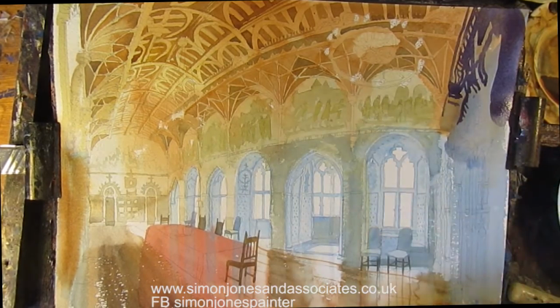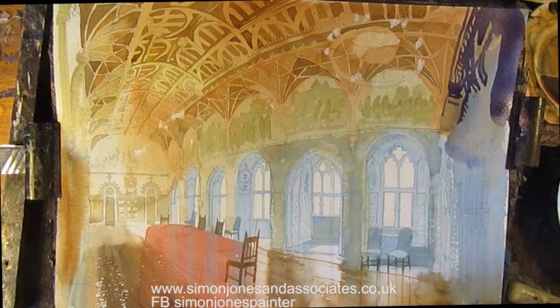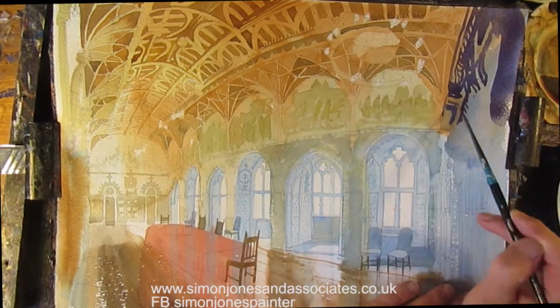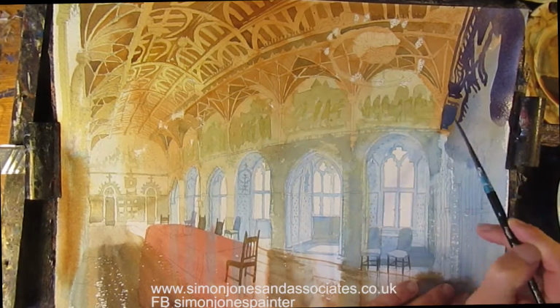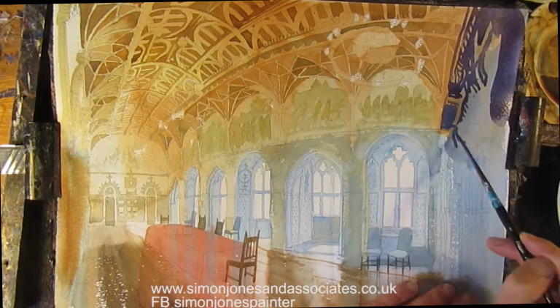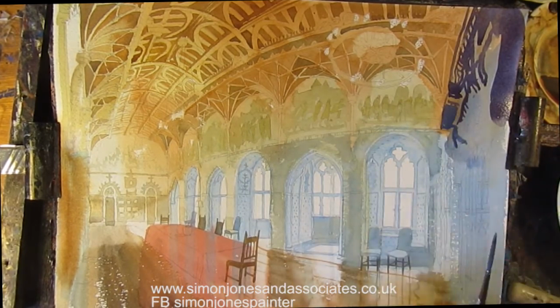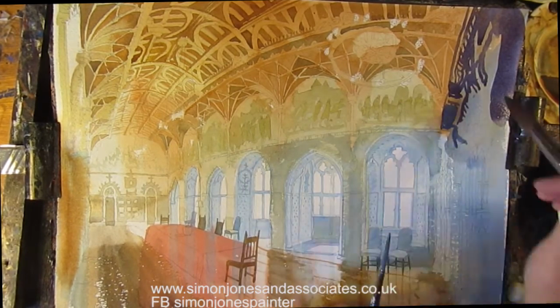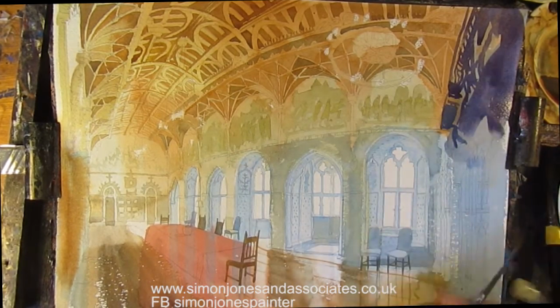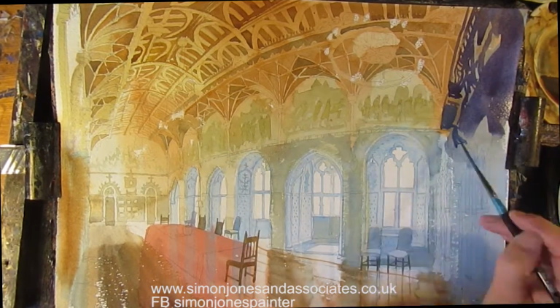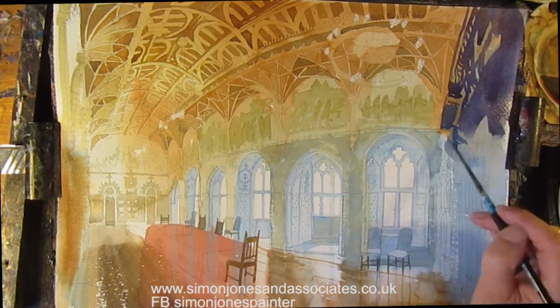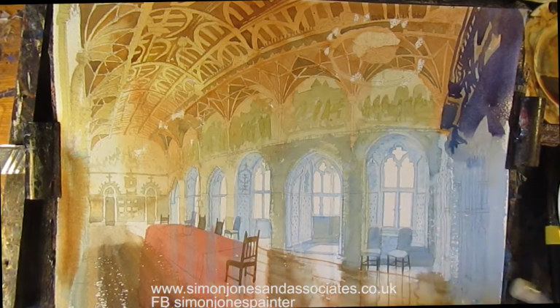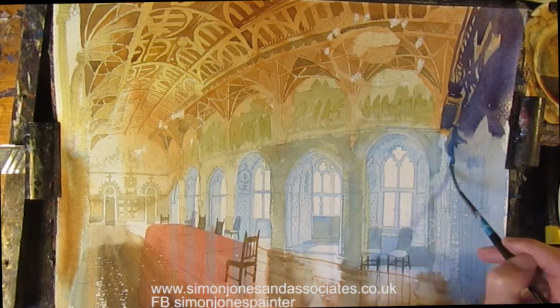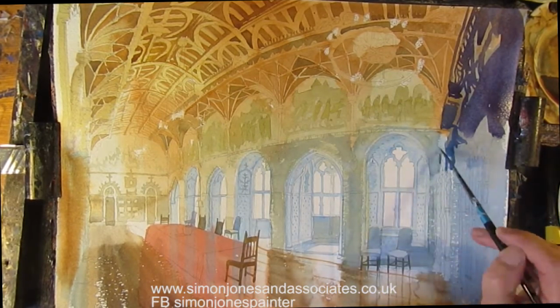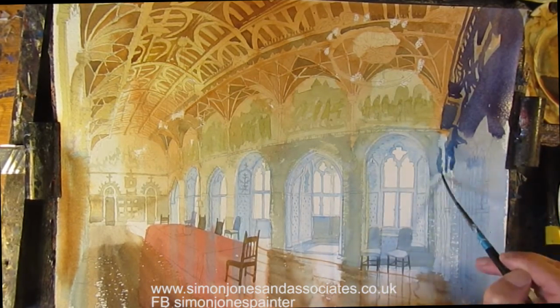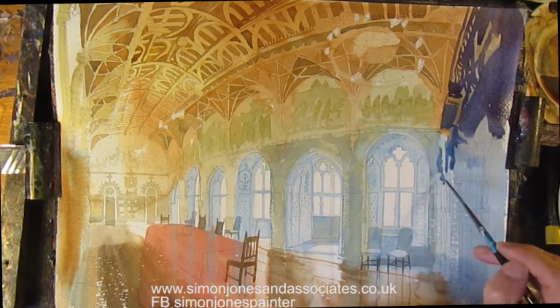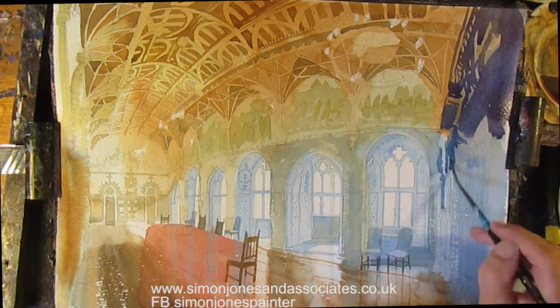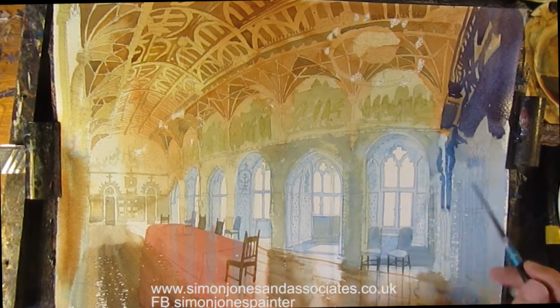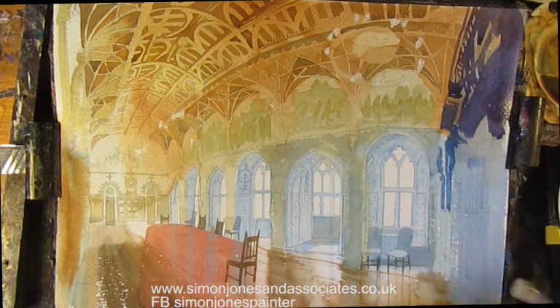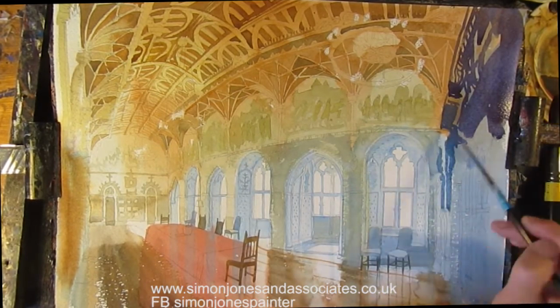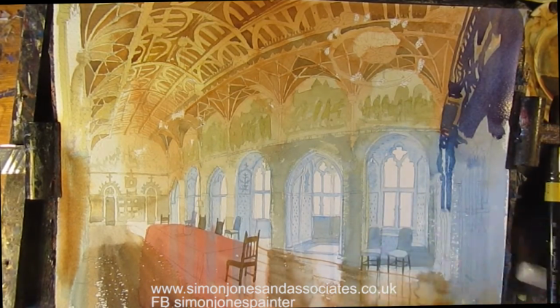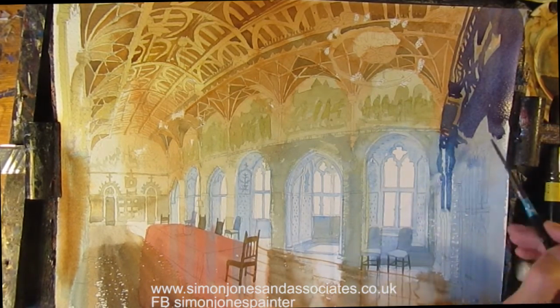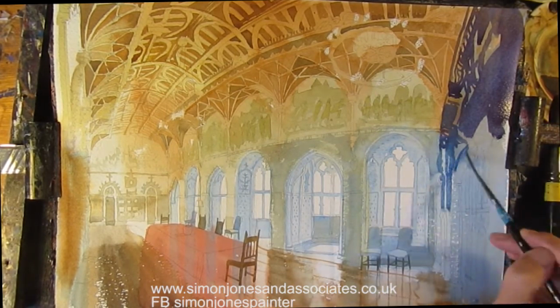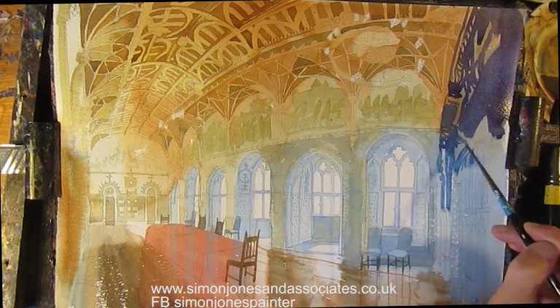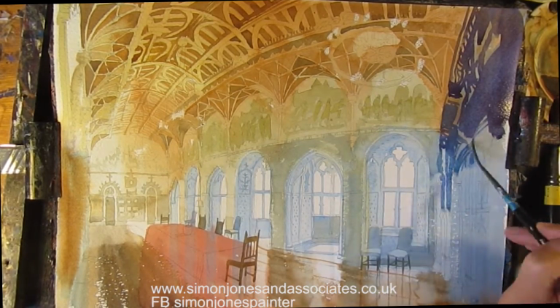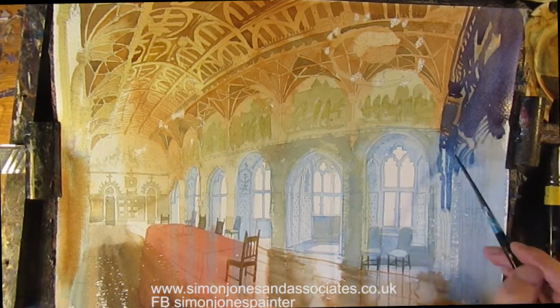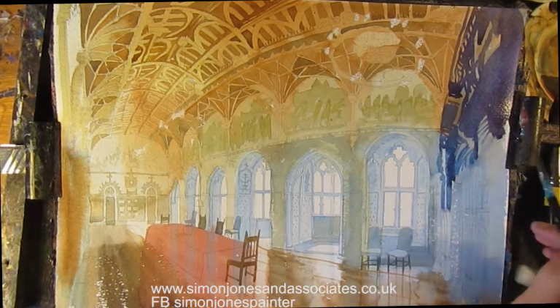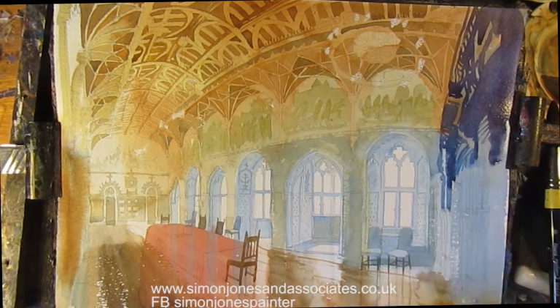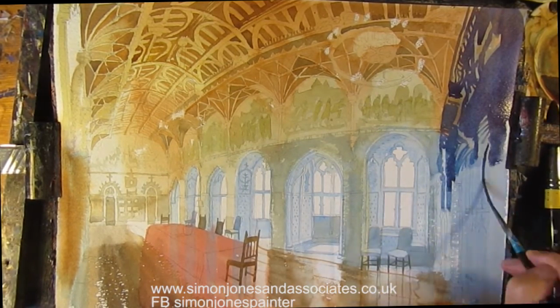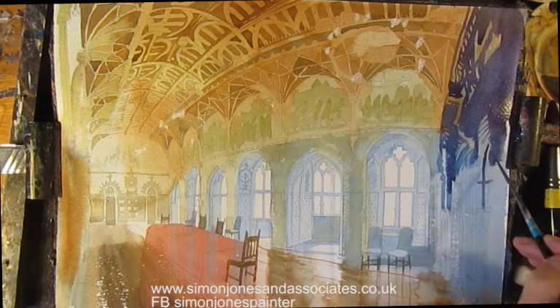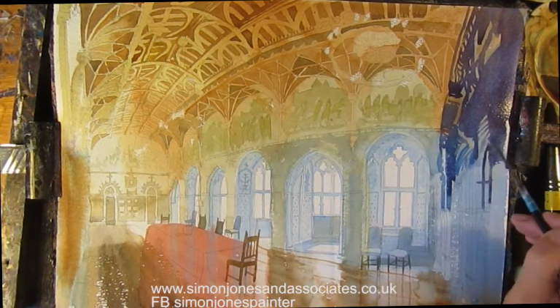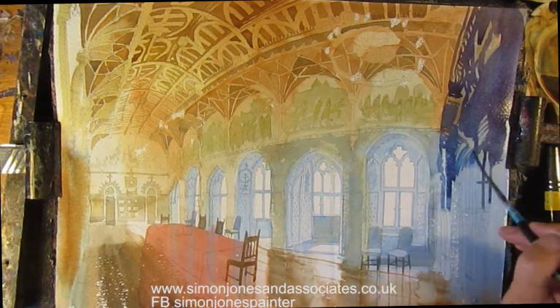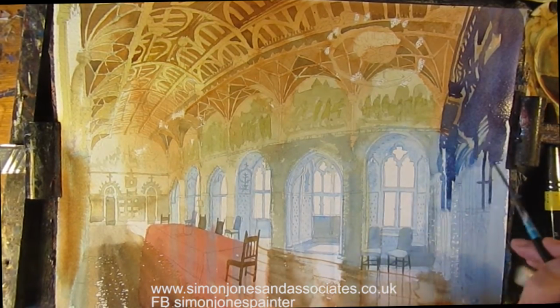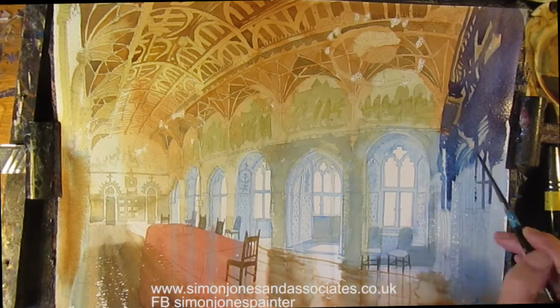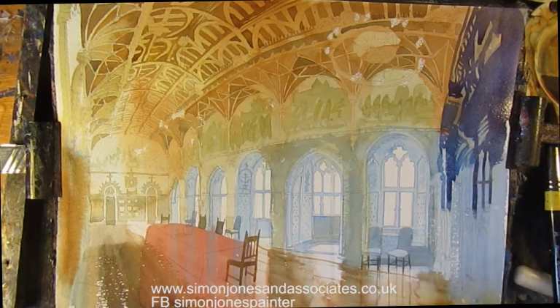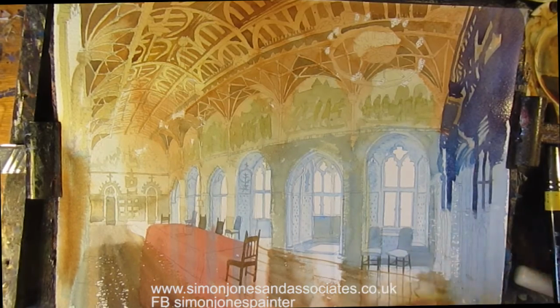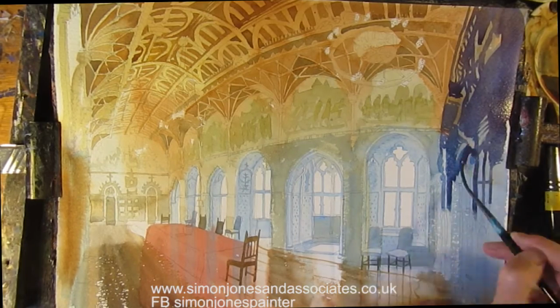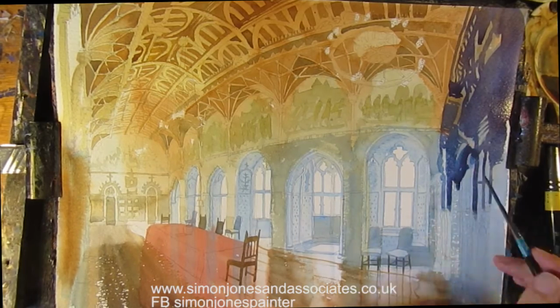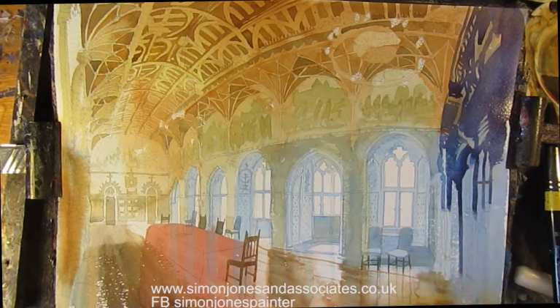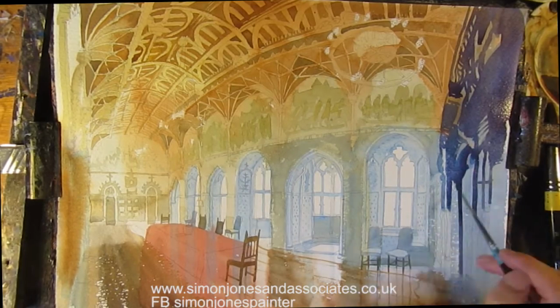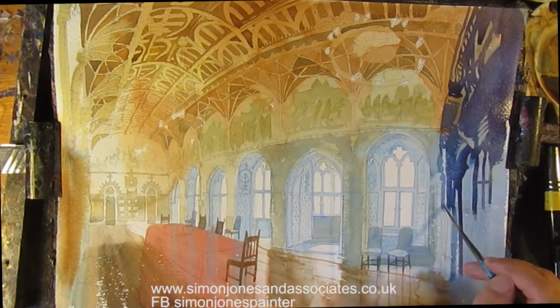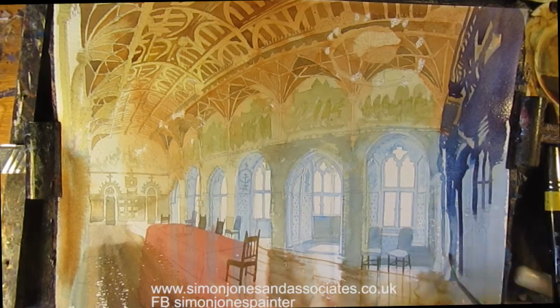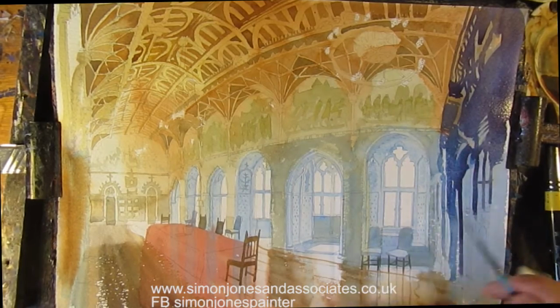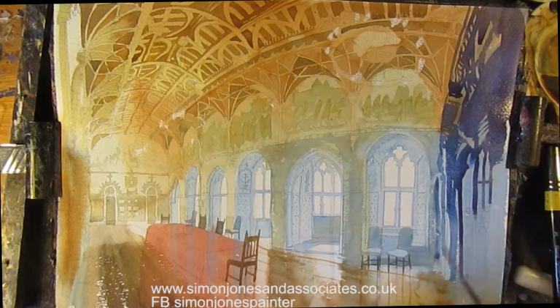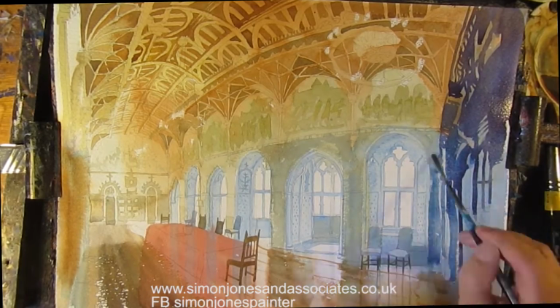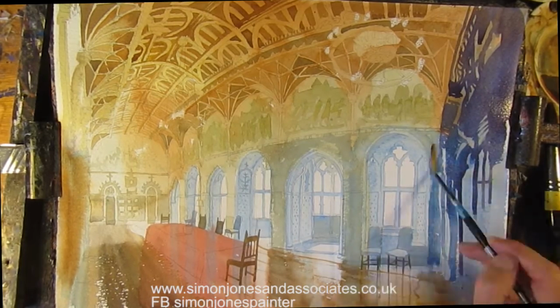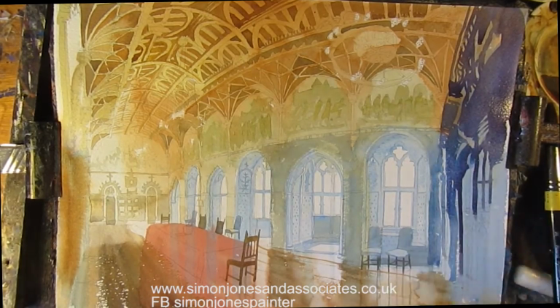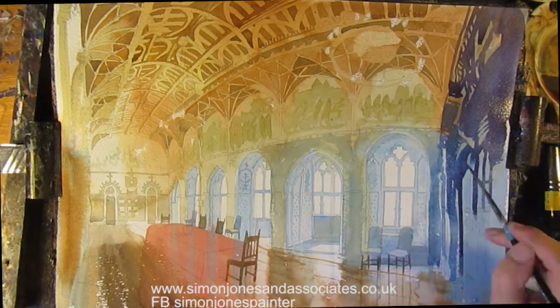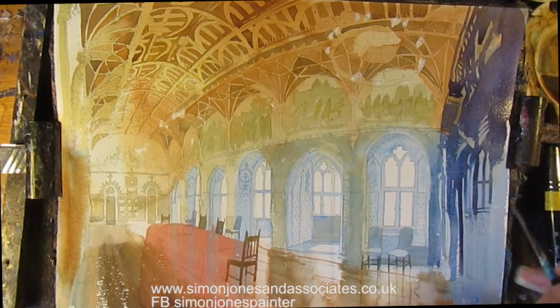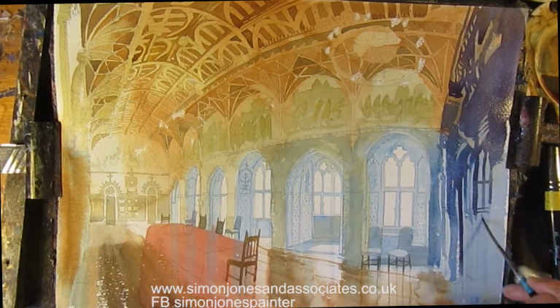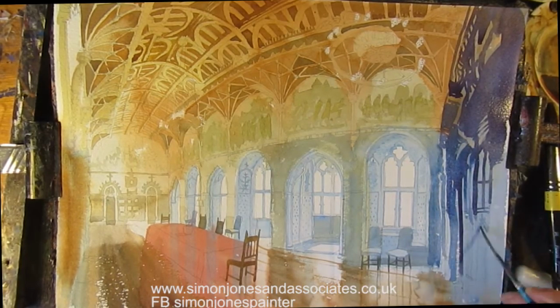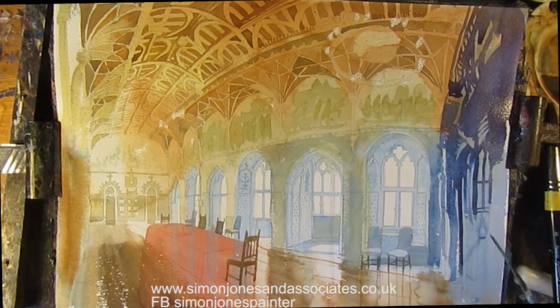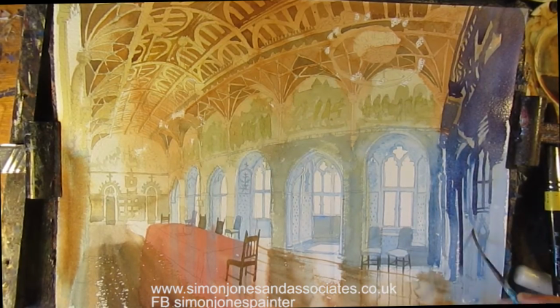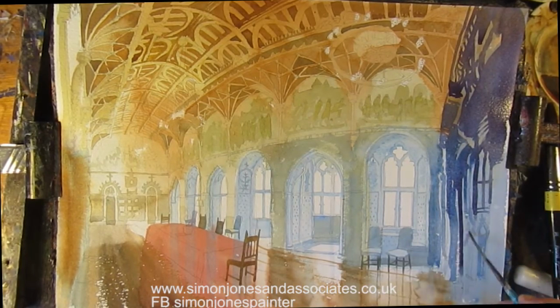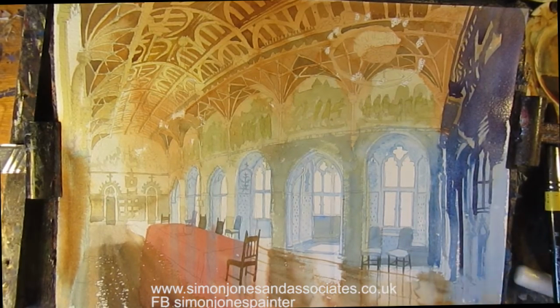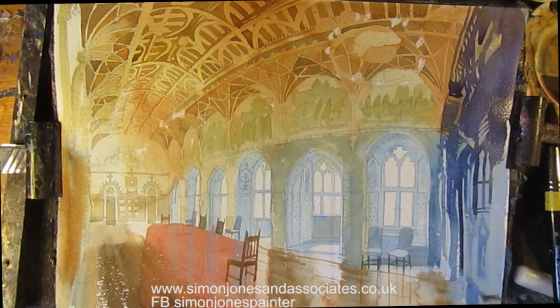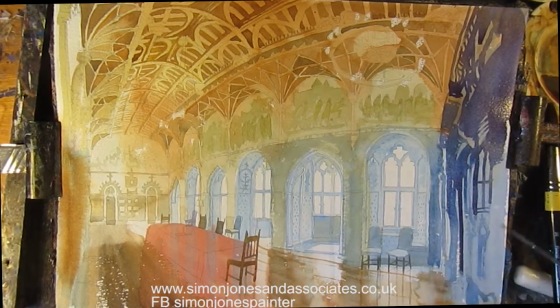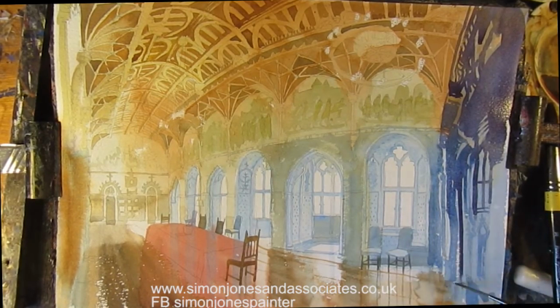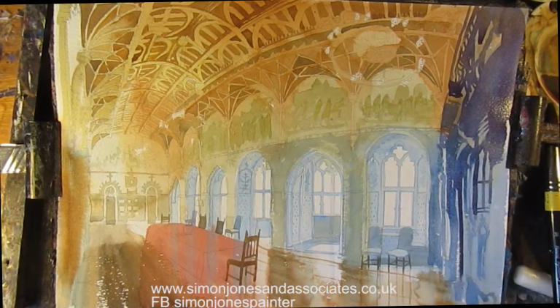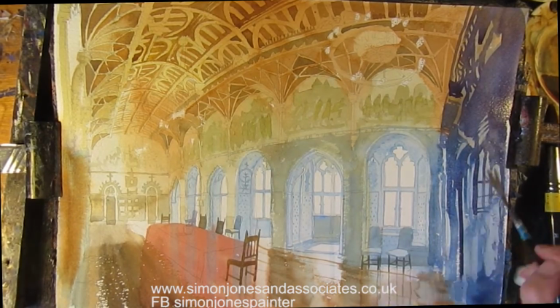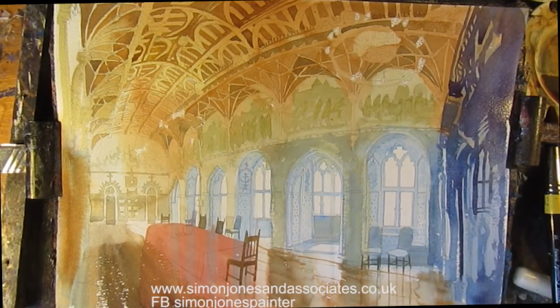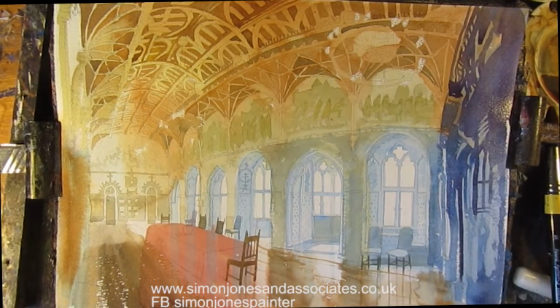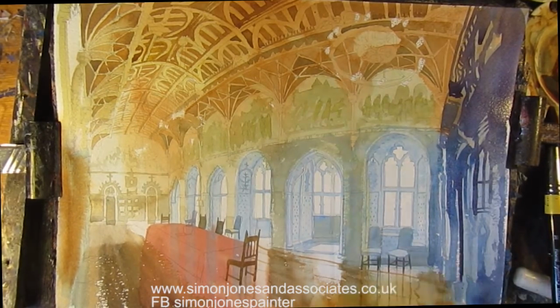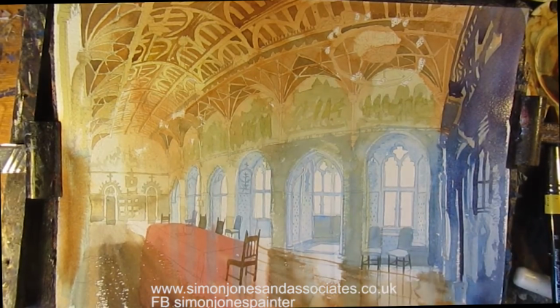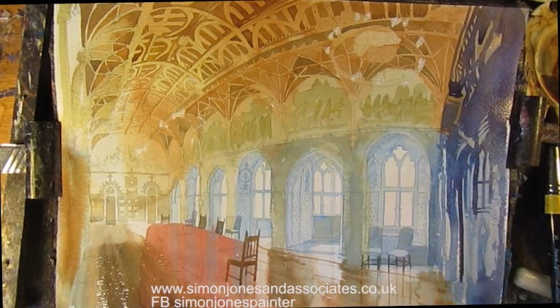Probably a bit of French ultramarine there, mixed with cobalt blue.